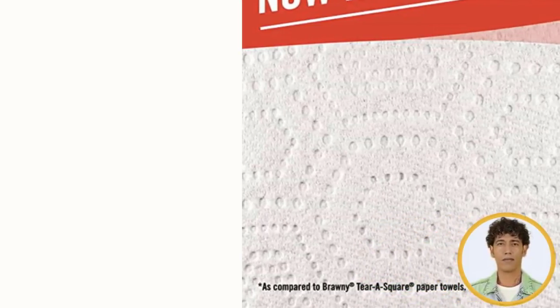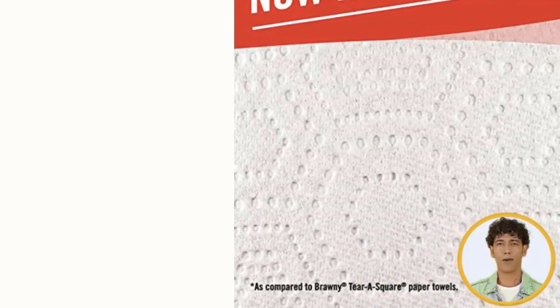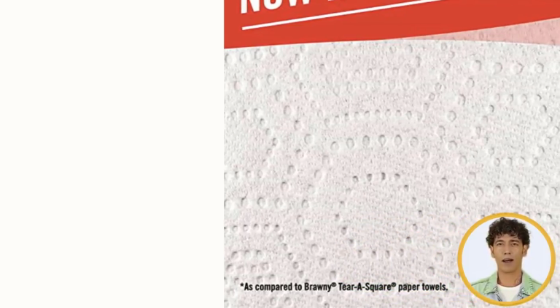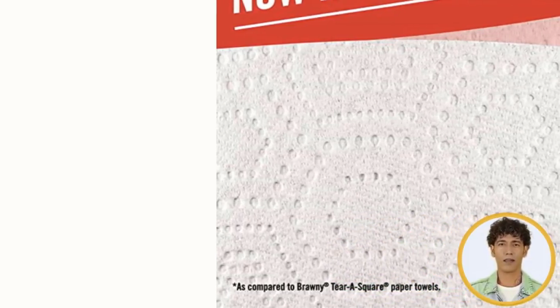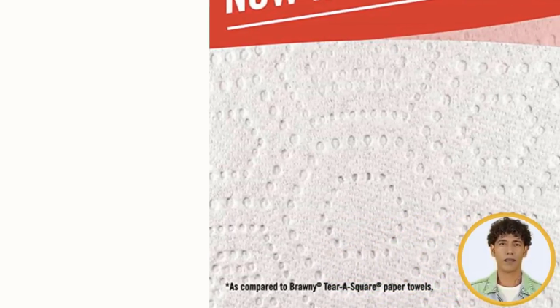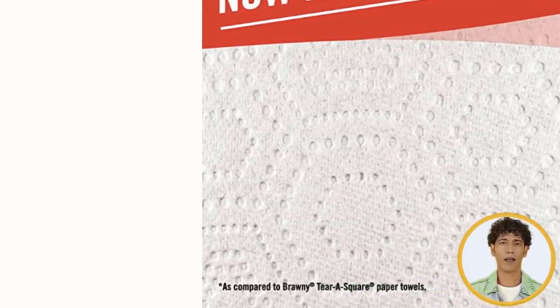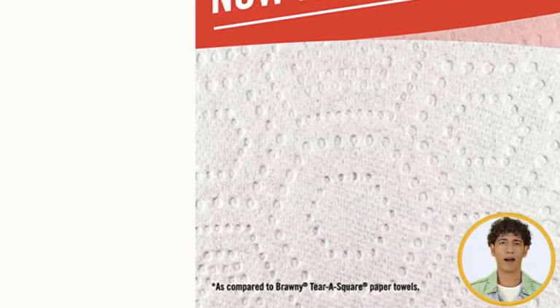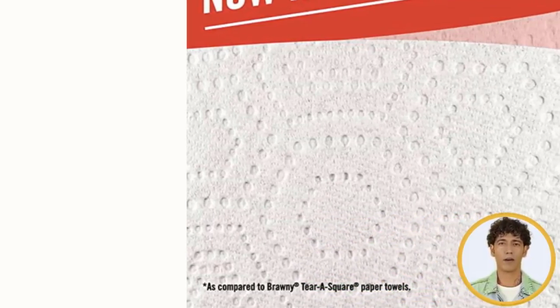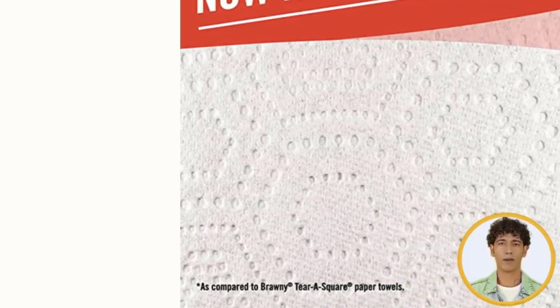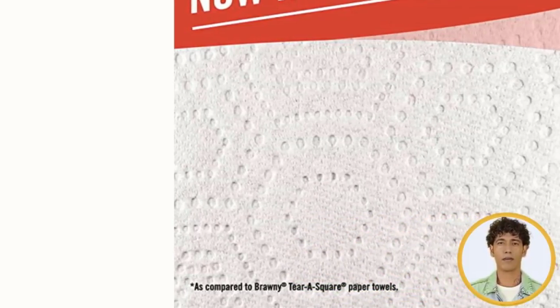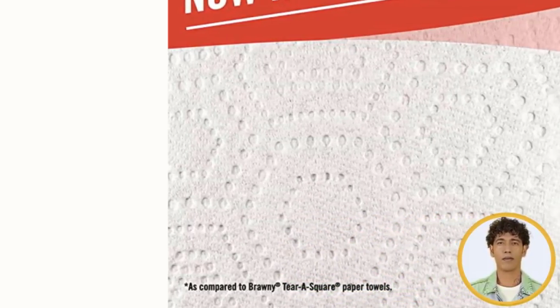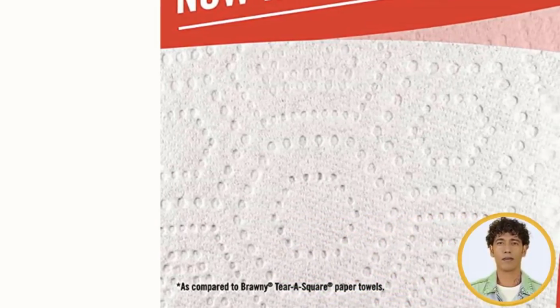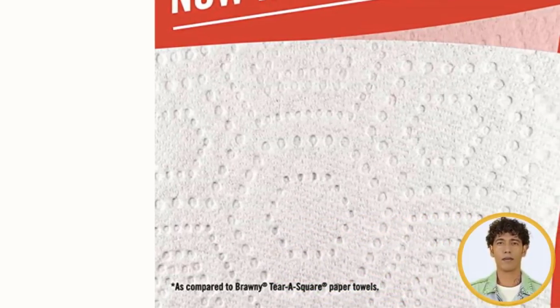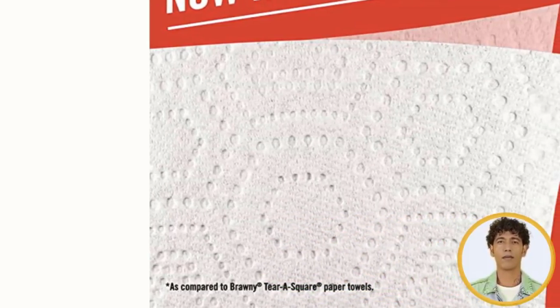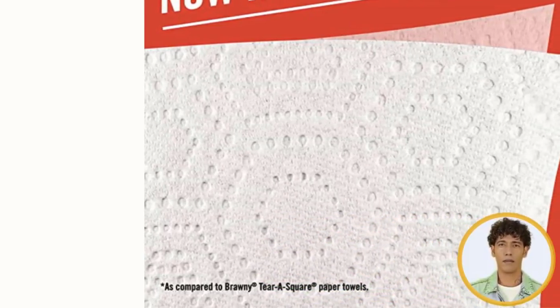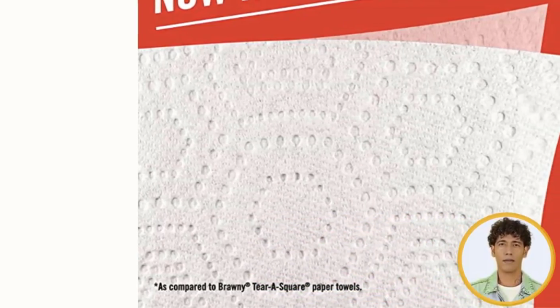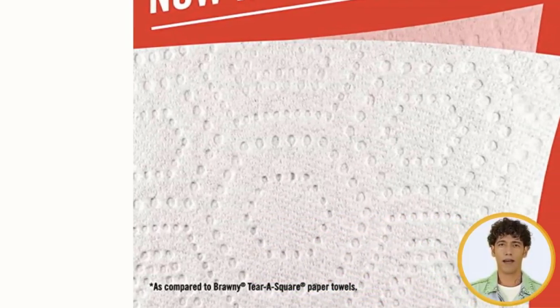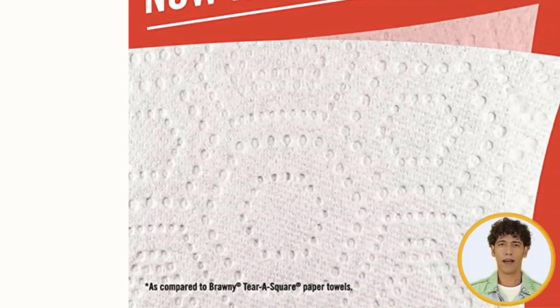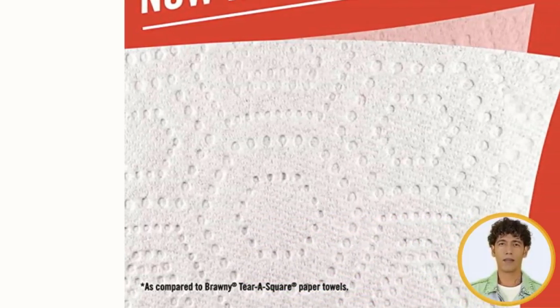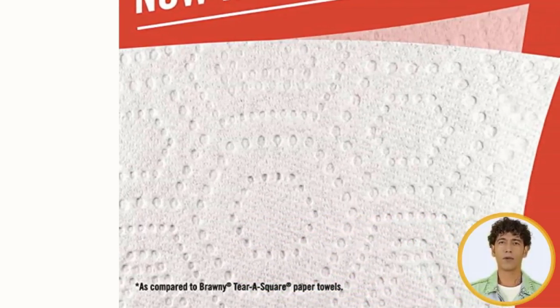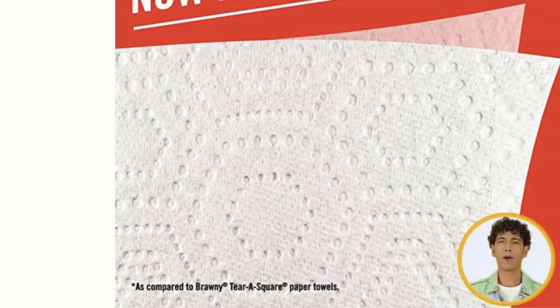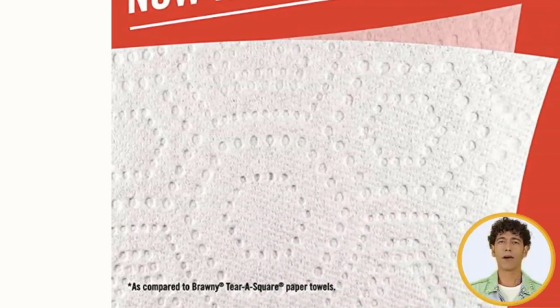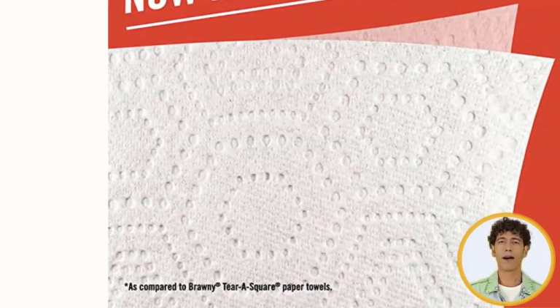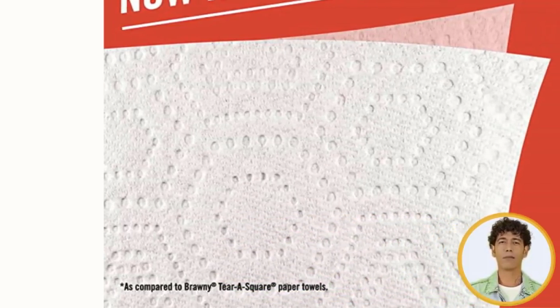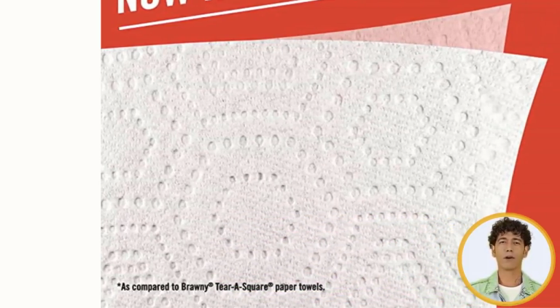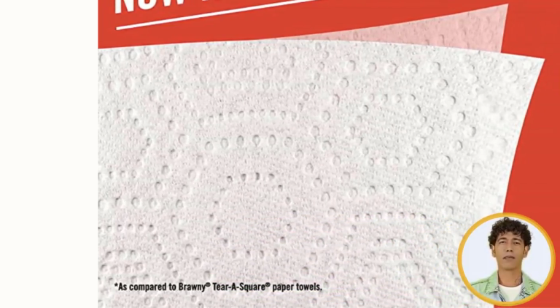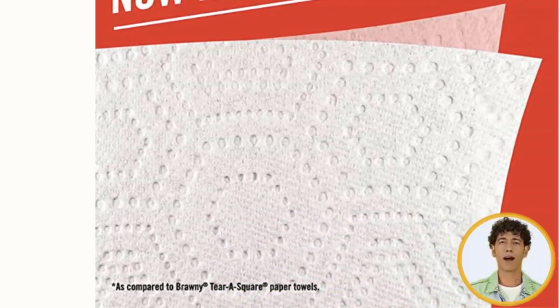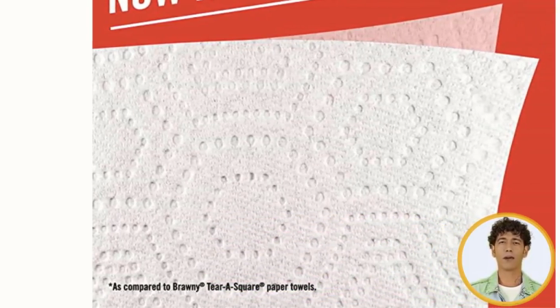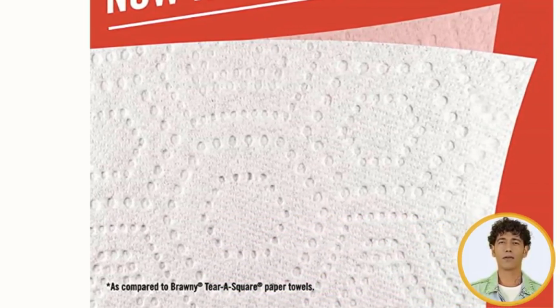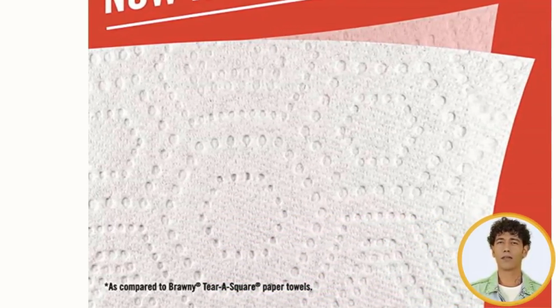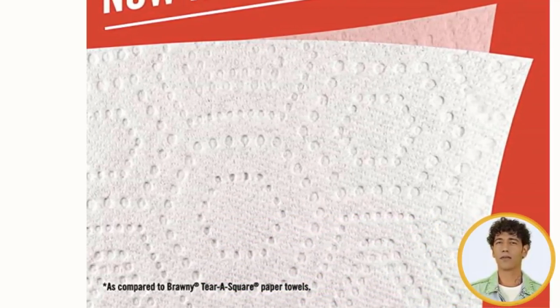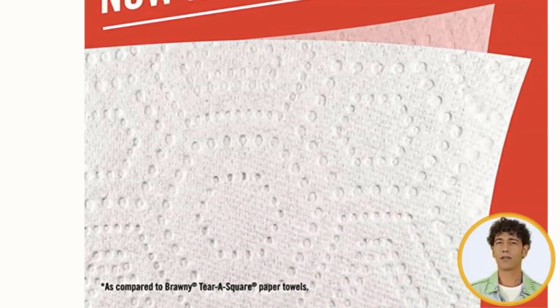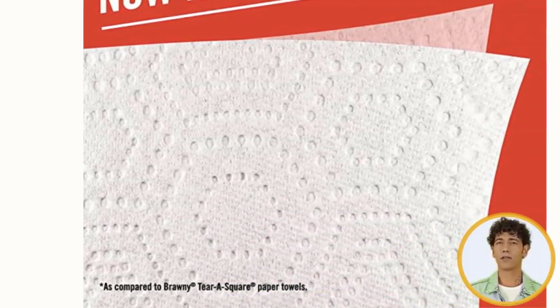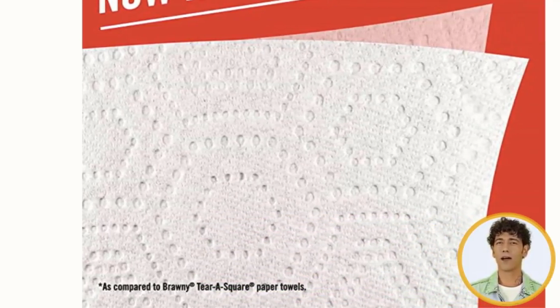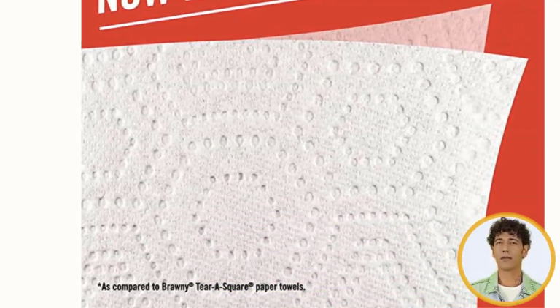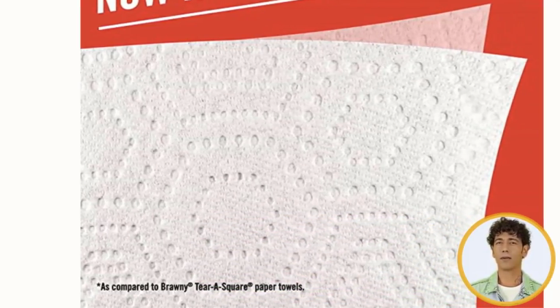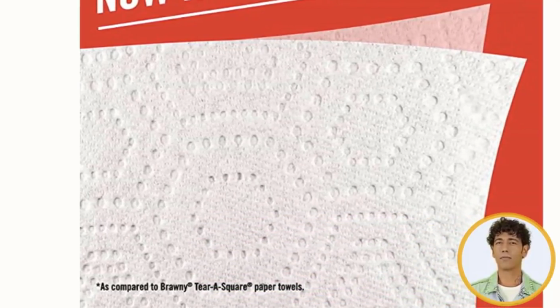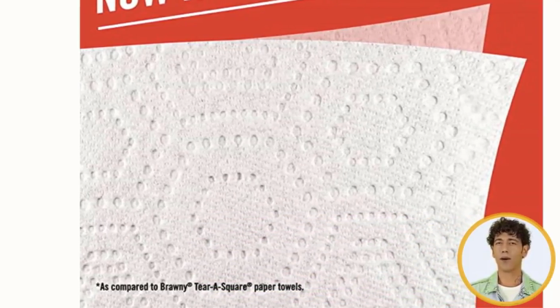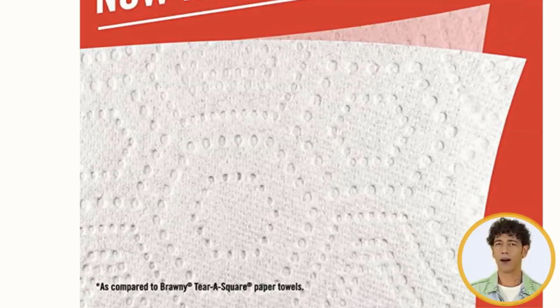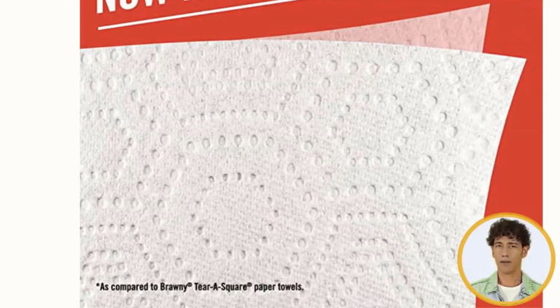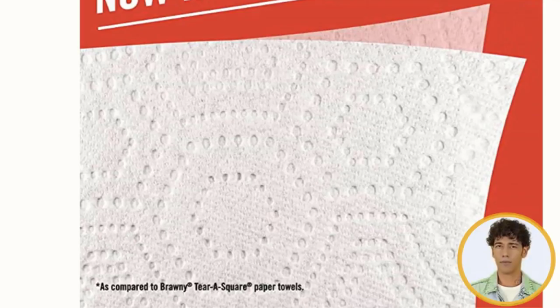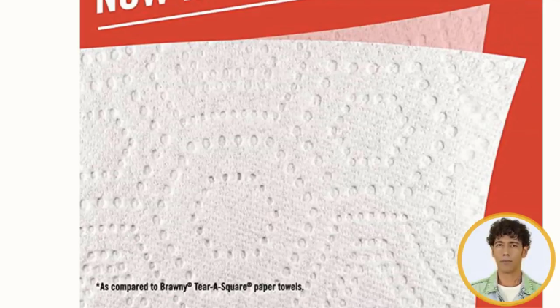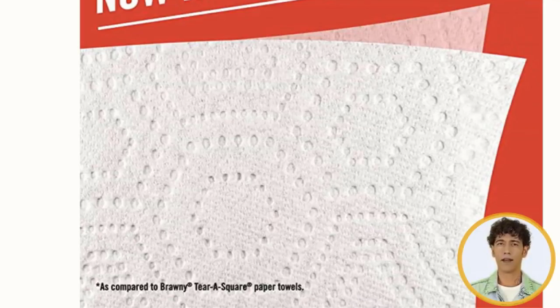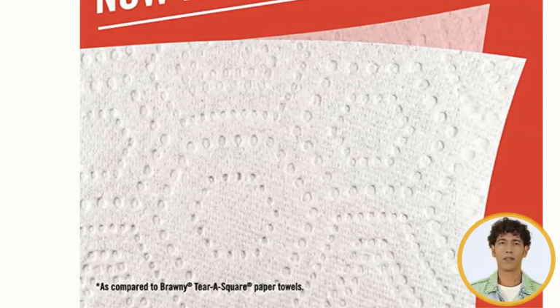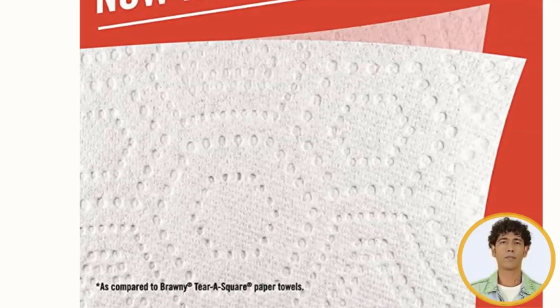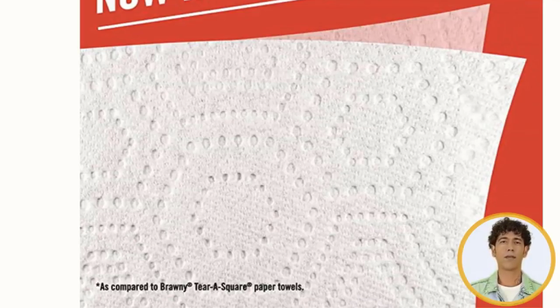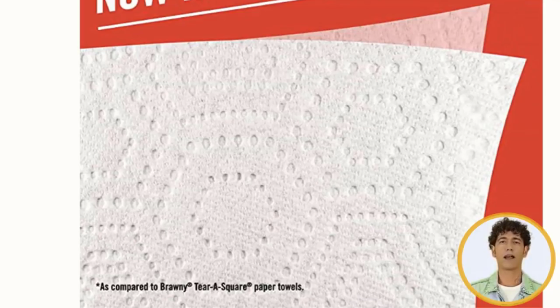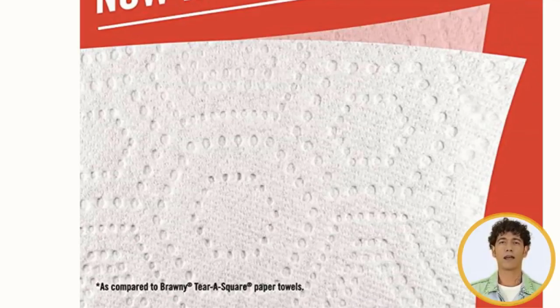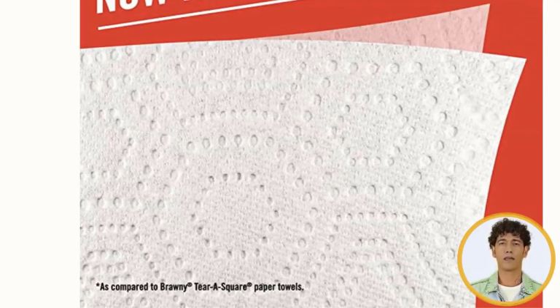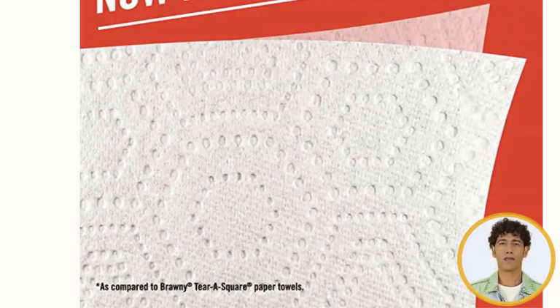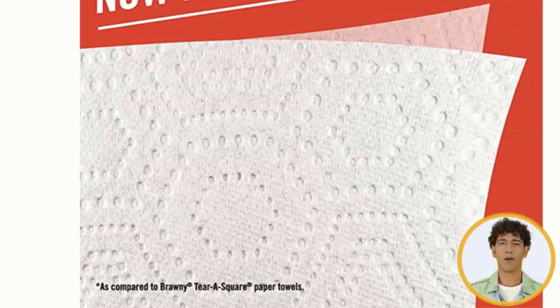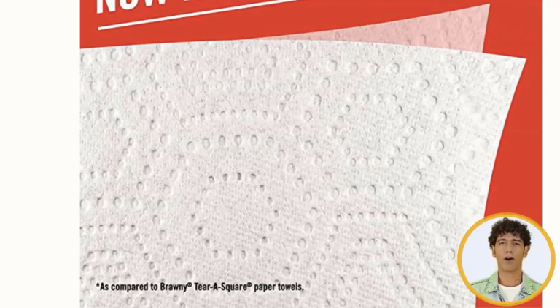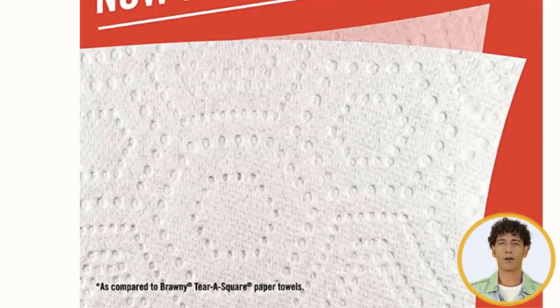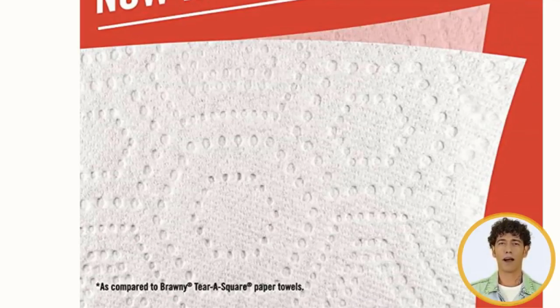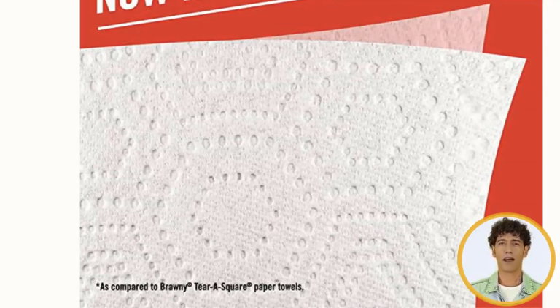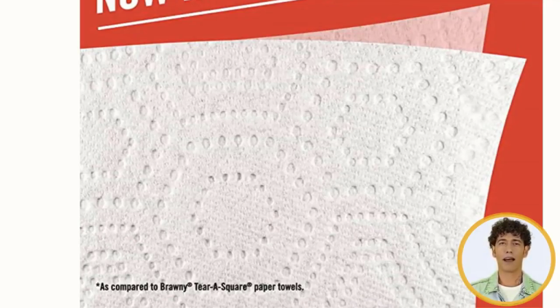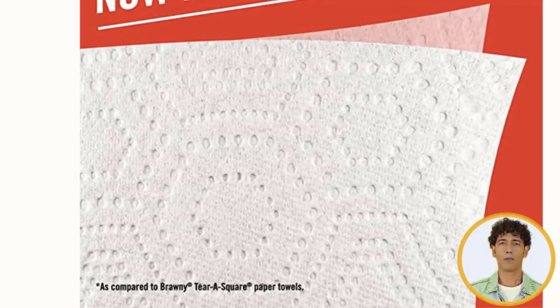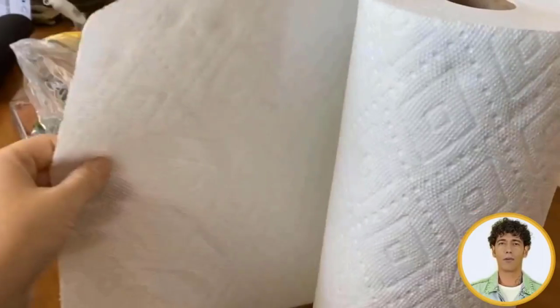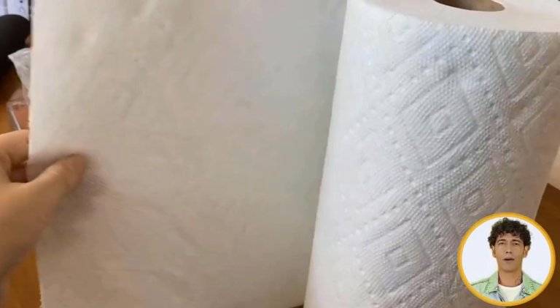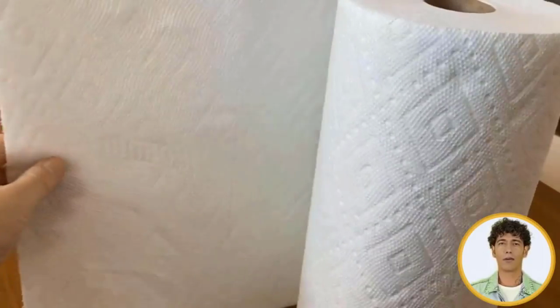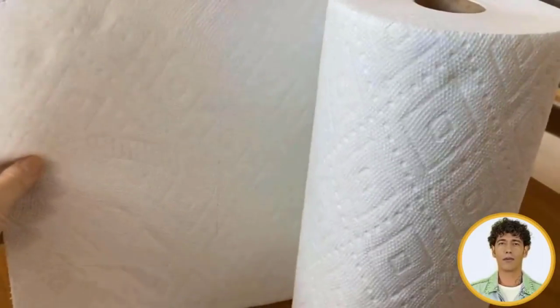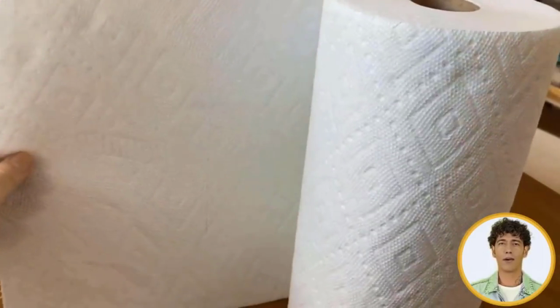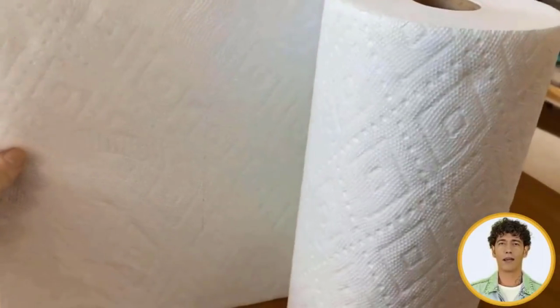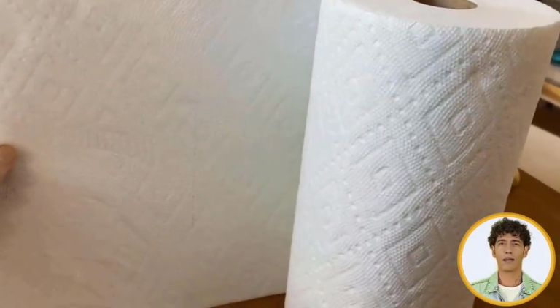Brawny Tira Square Paper Towels — the strength of Brawny for messes big, small, and anywhere in between.